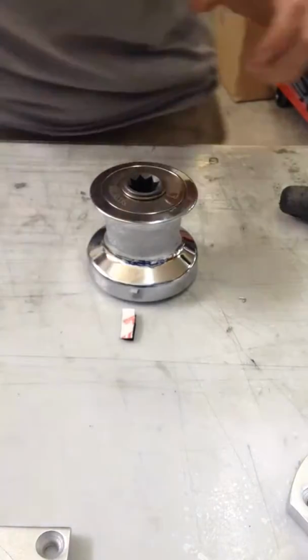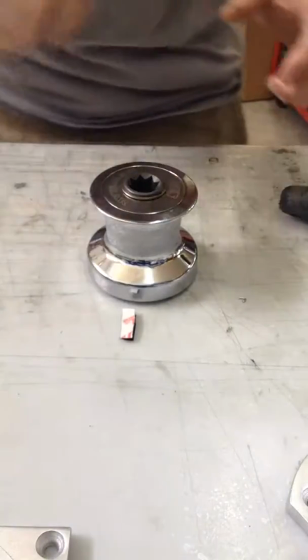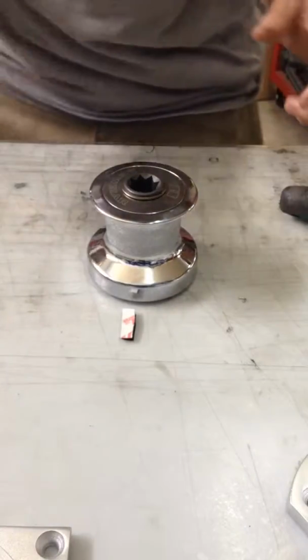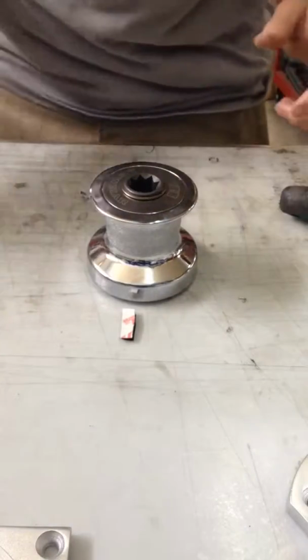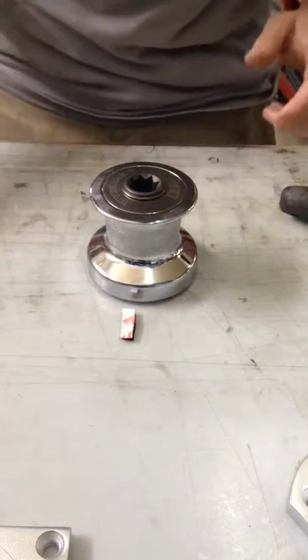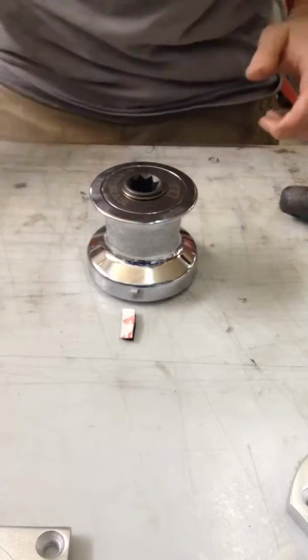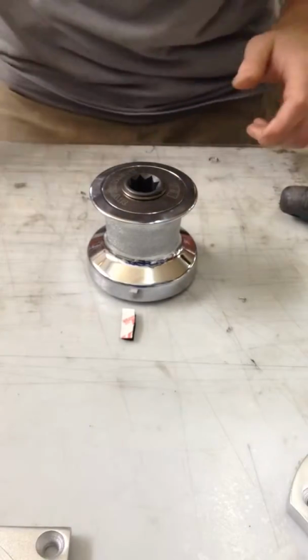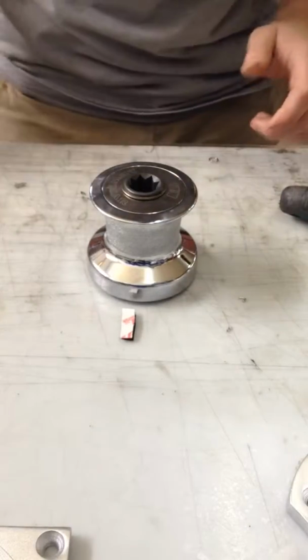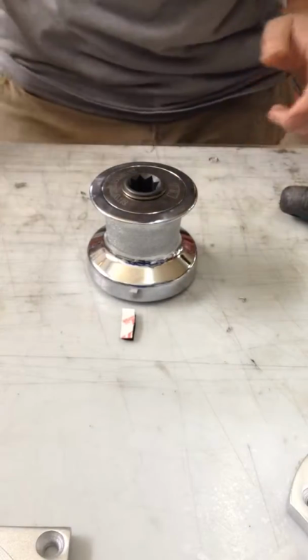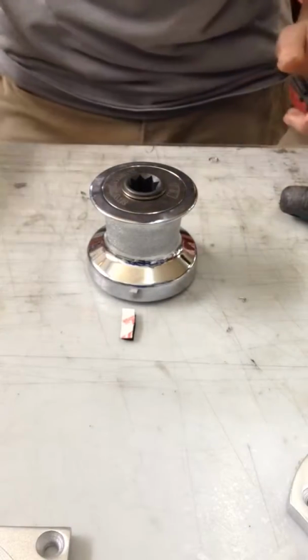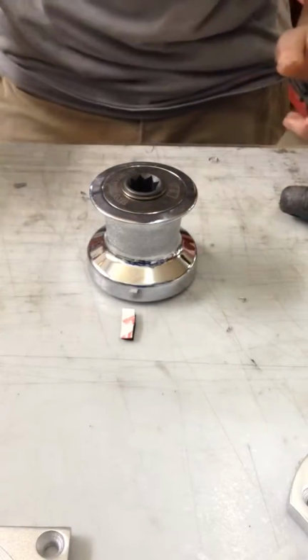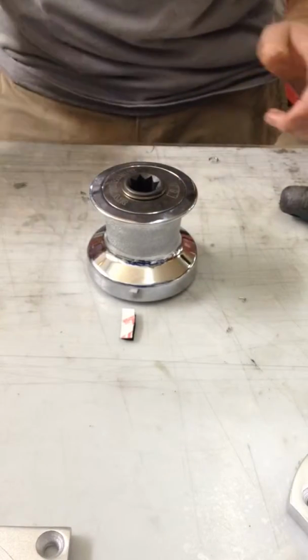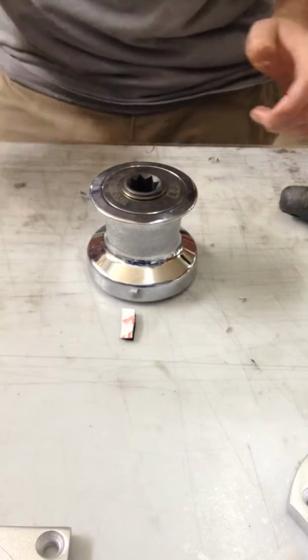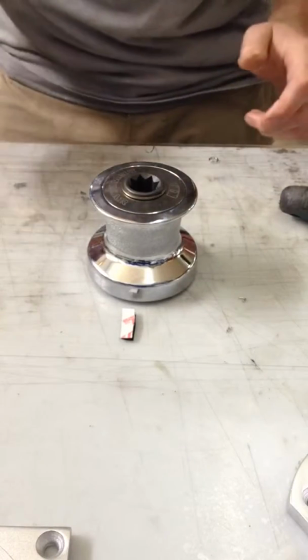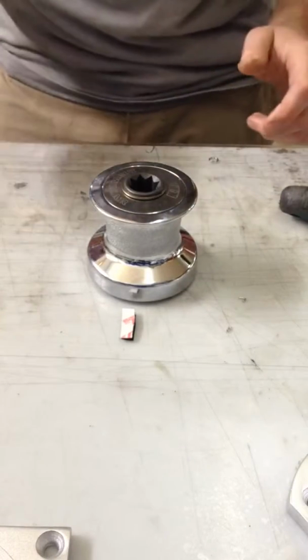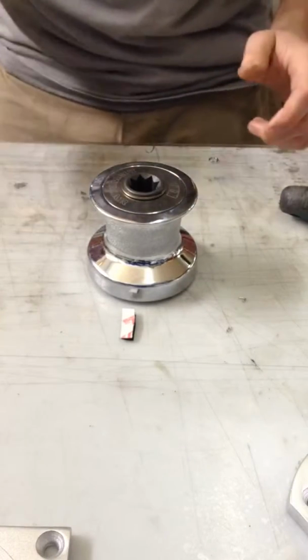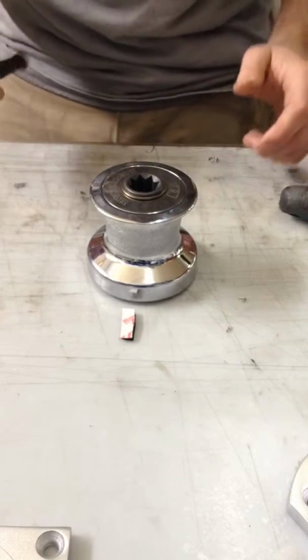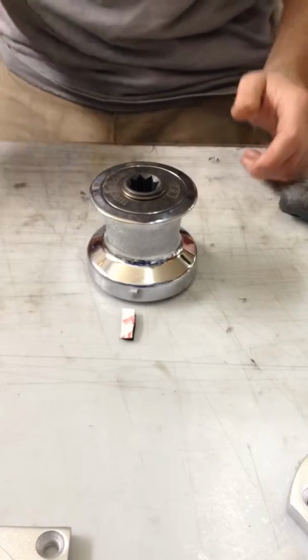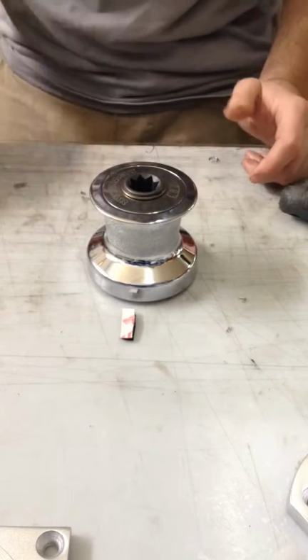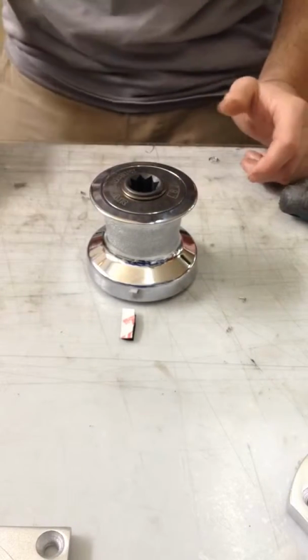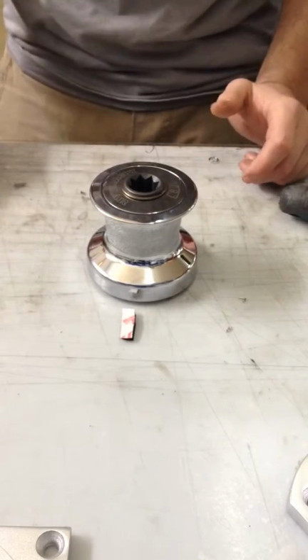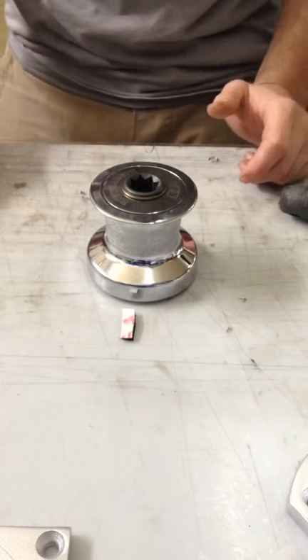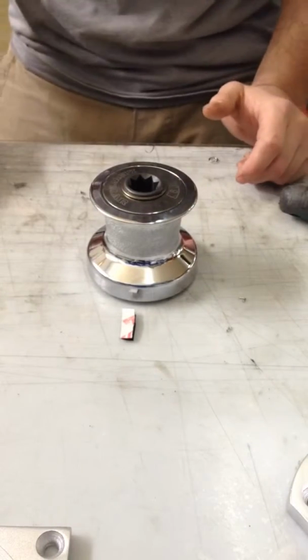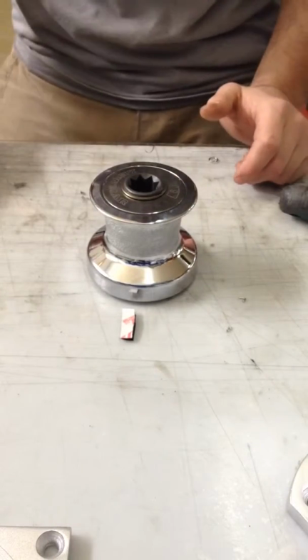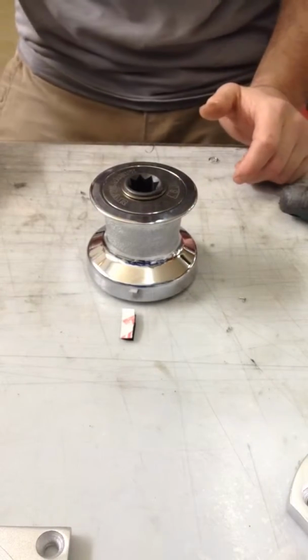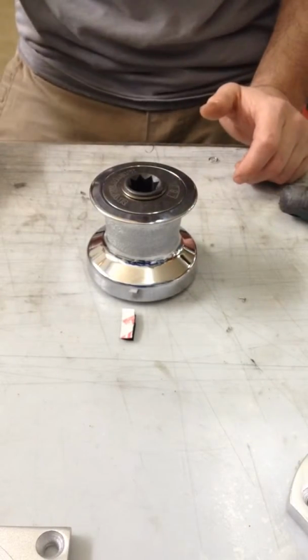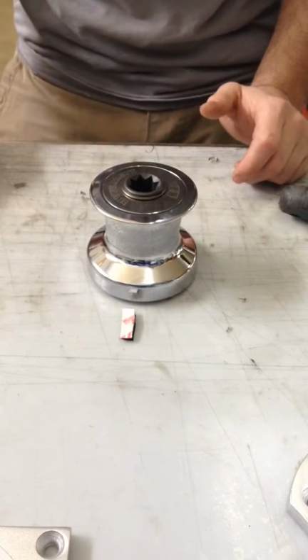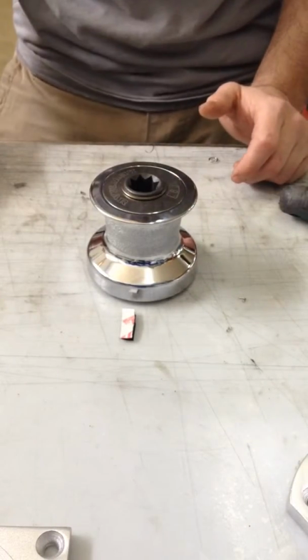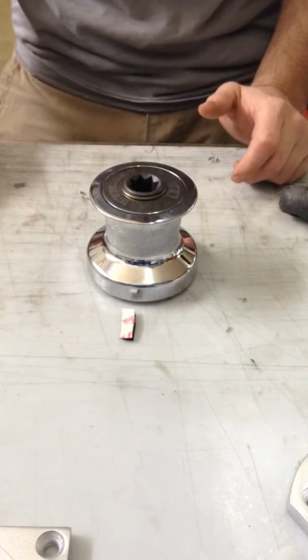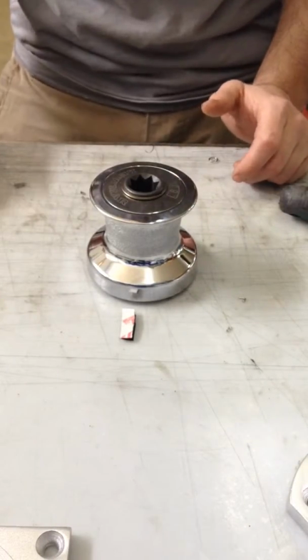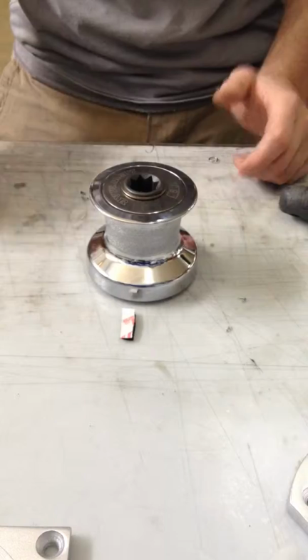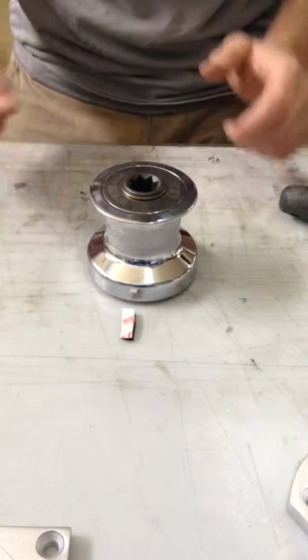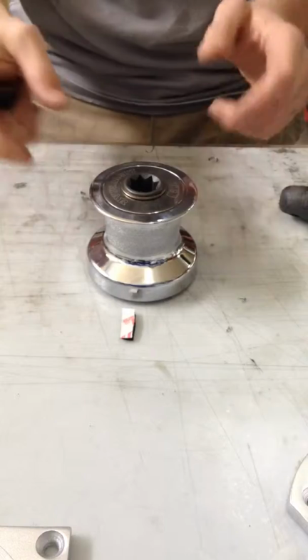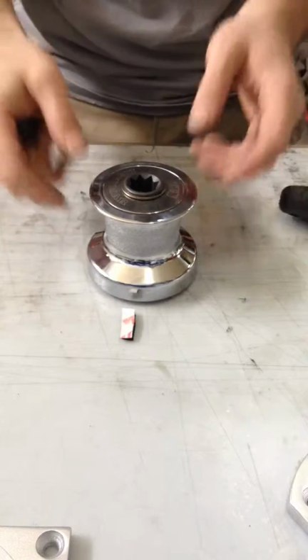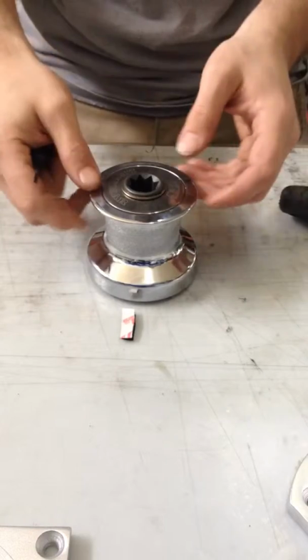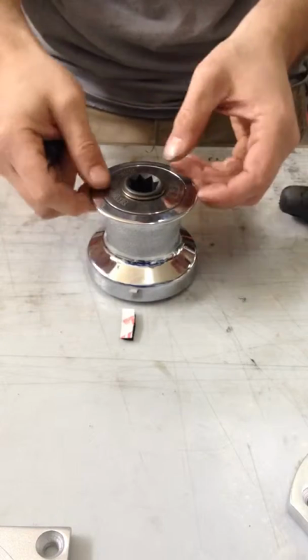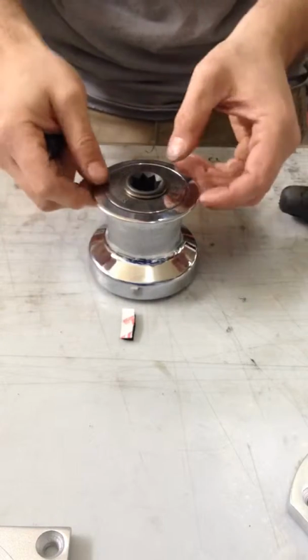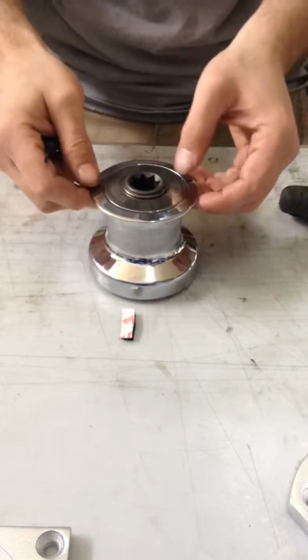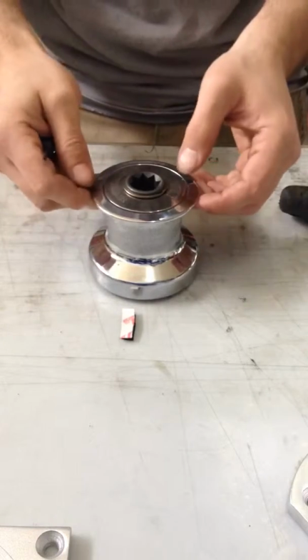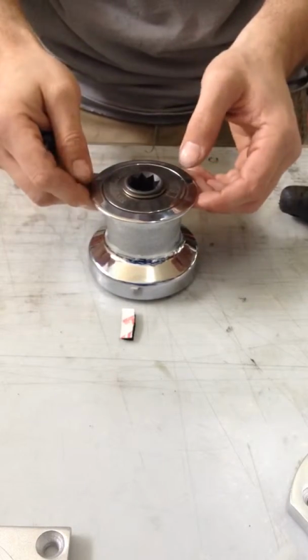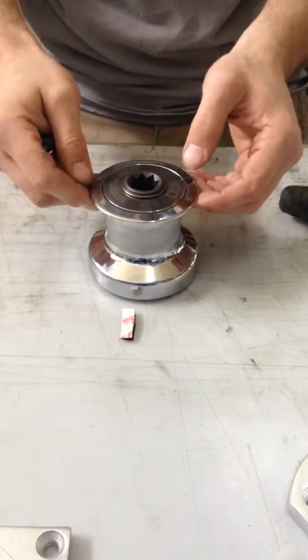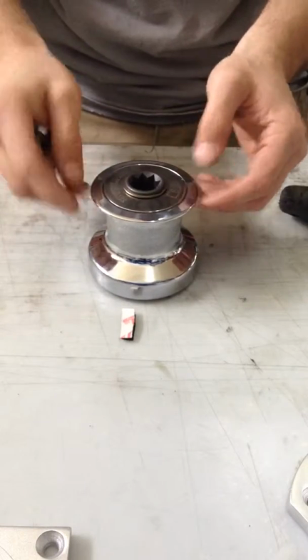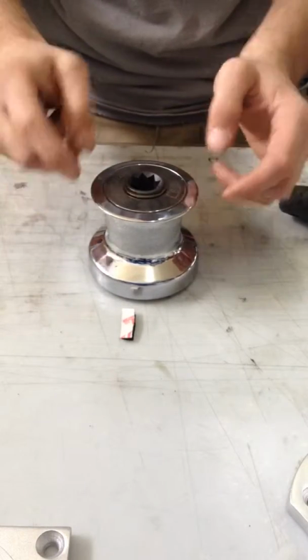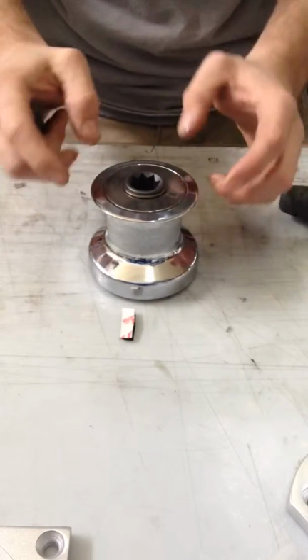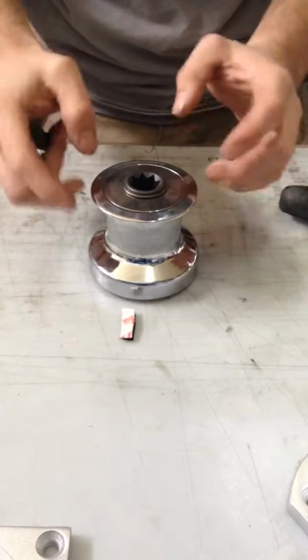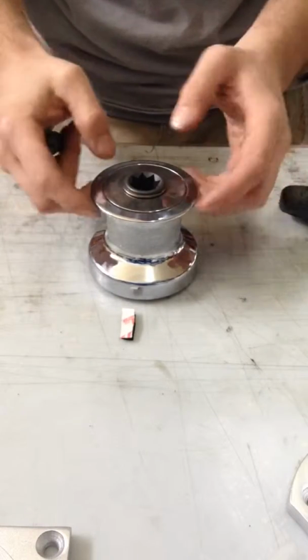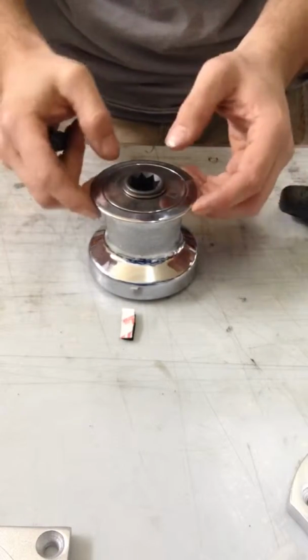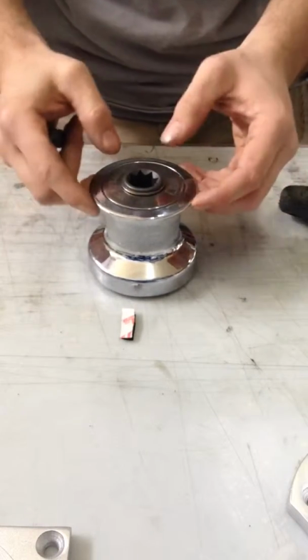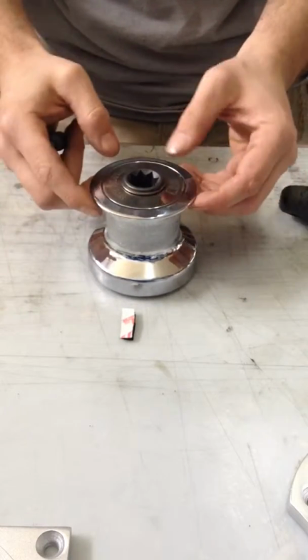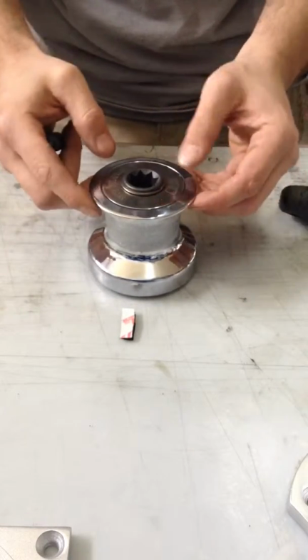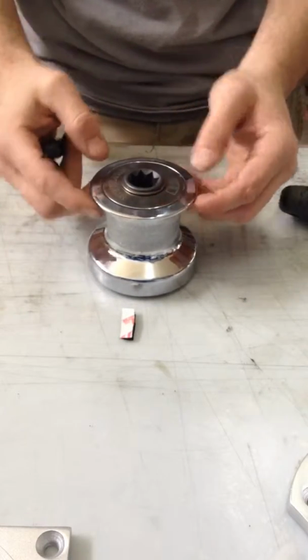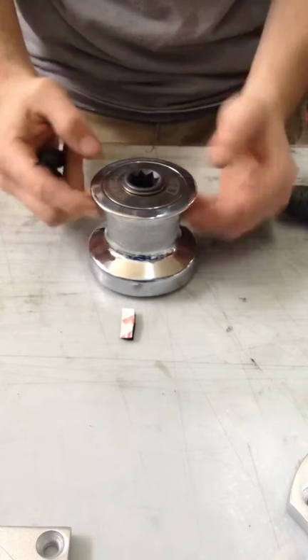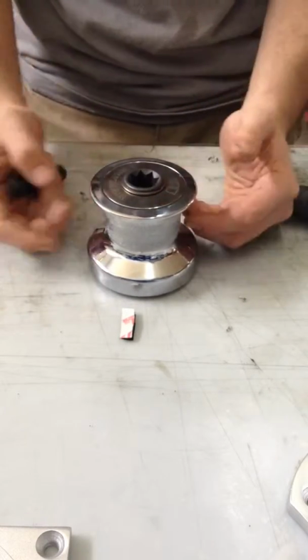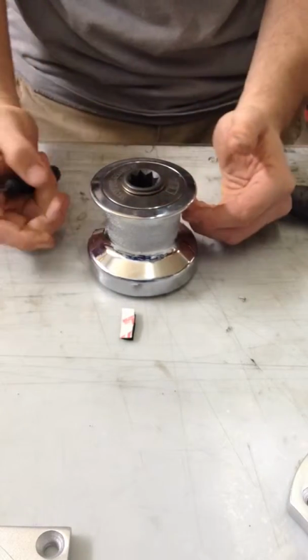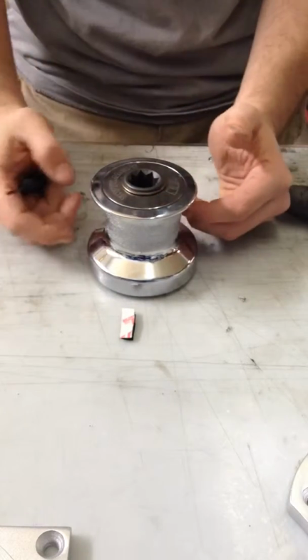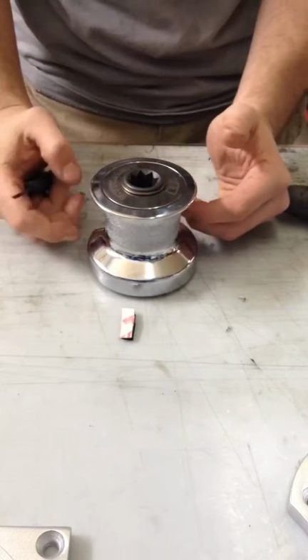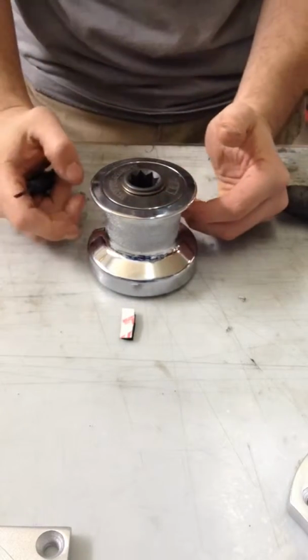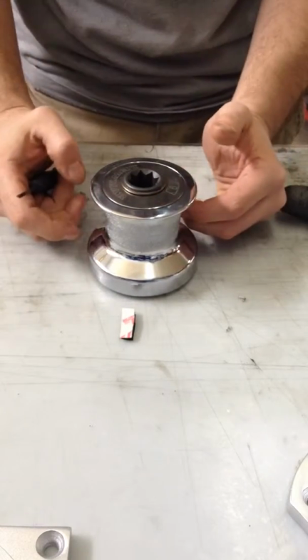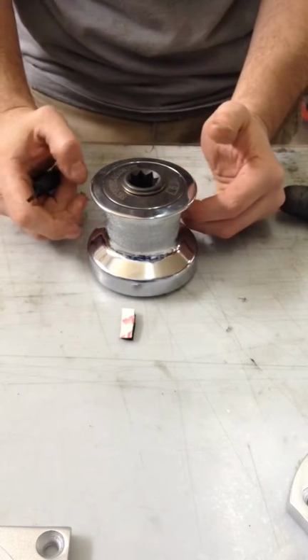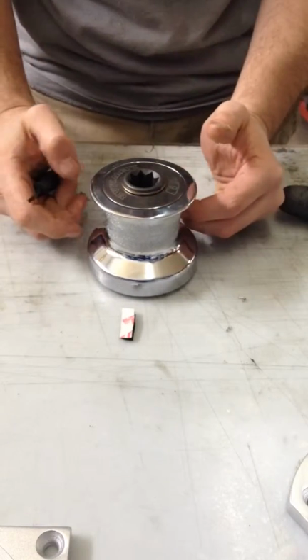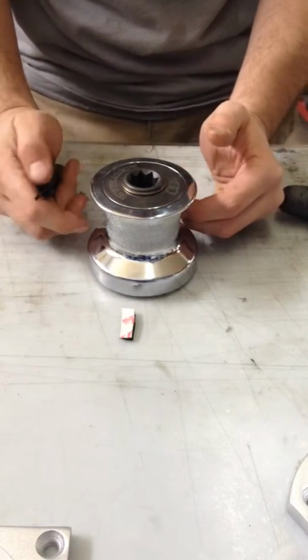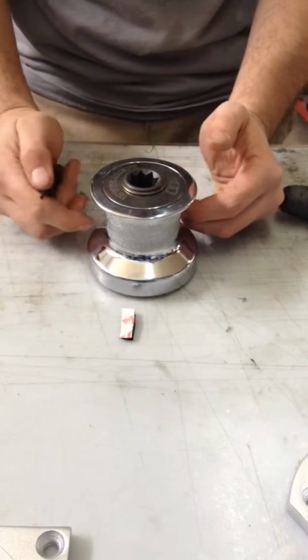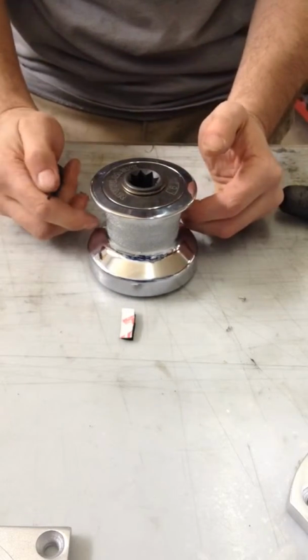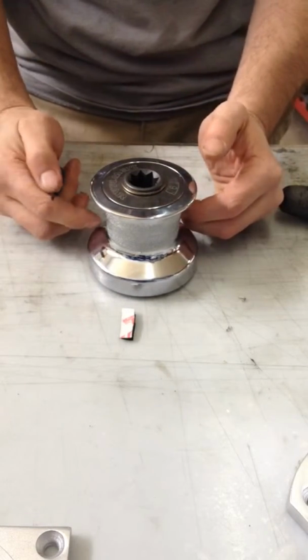Alright, this is a short video showing you how to install and remove a 6.8 to 1 winch on your davit.